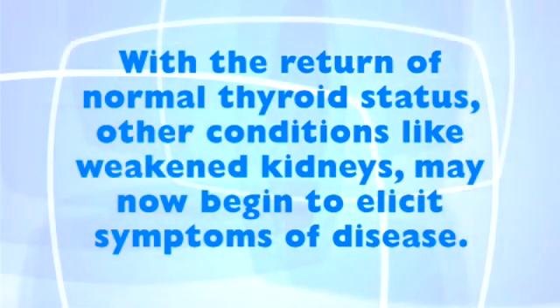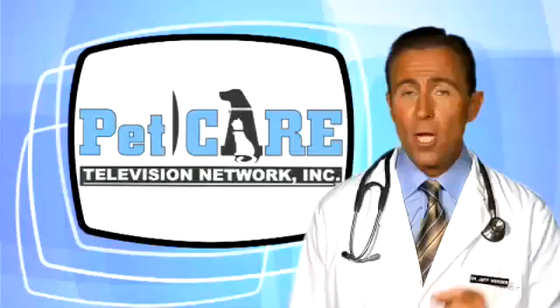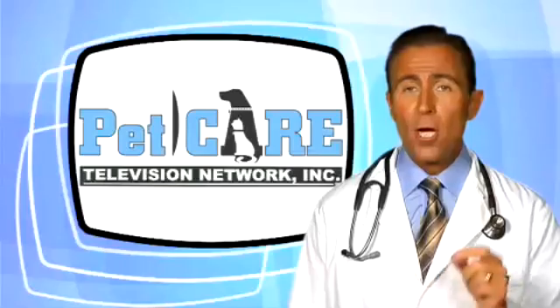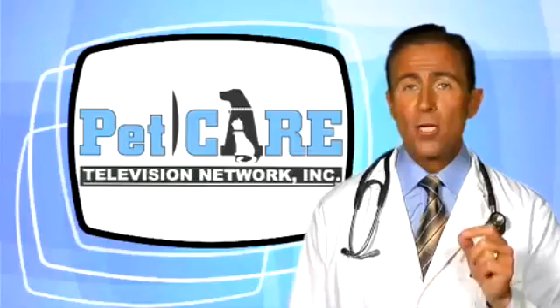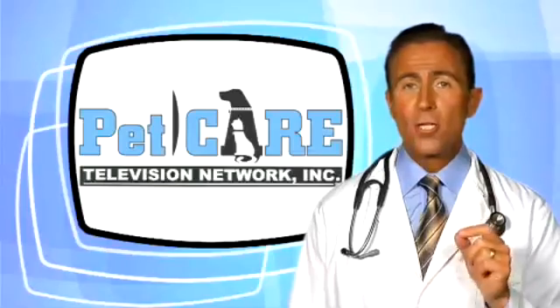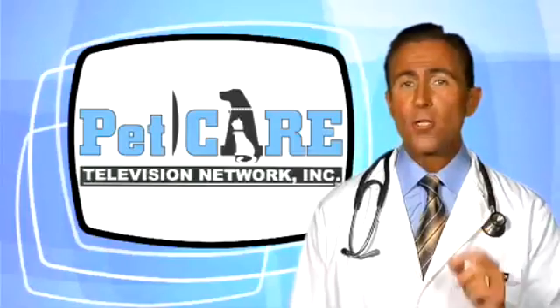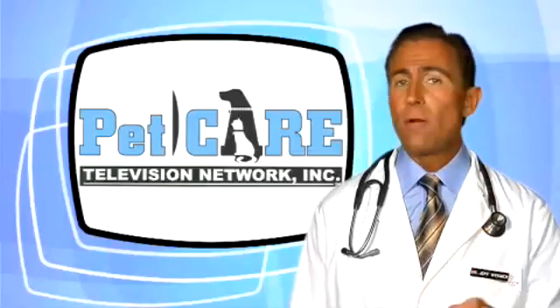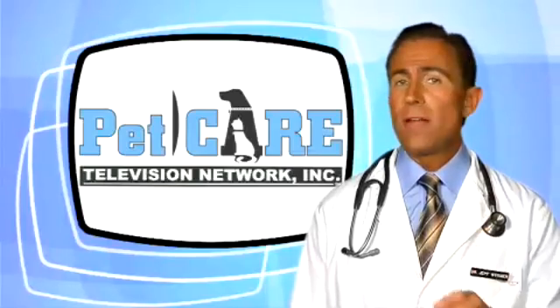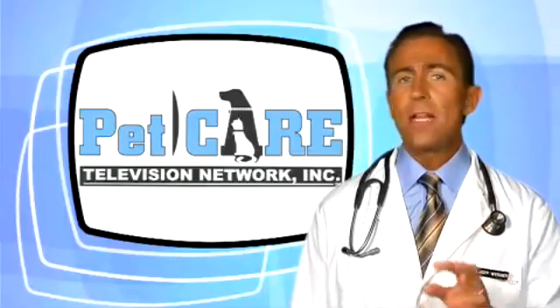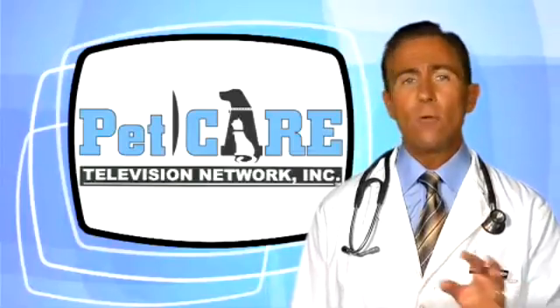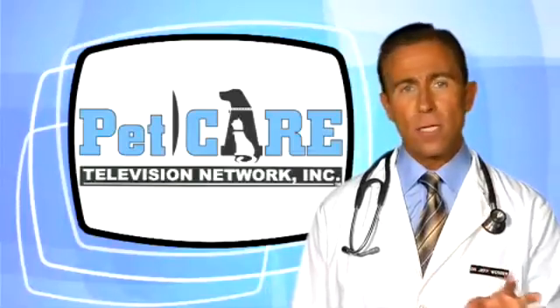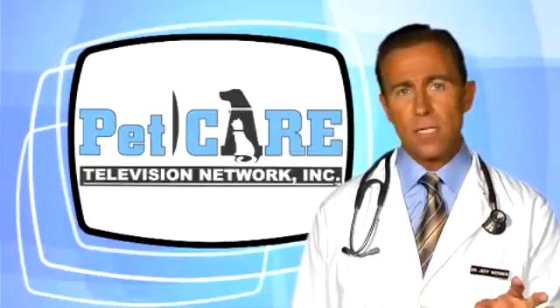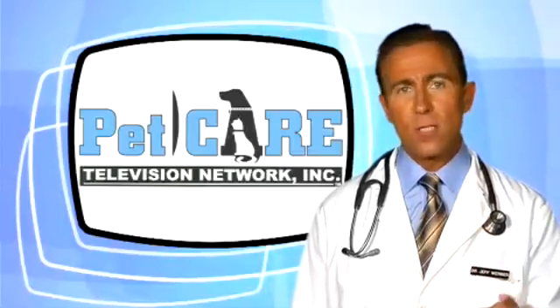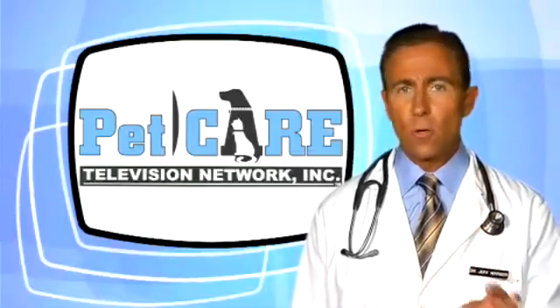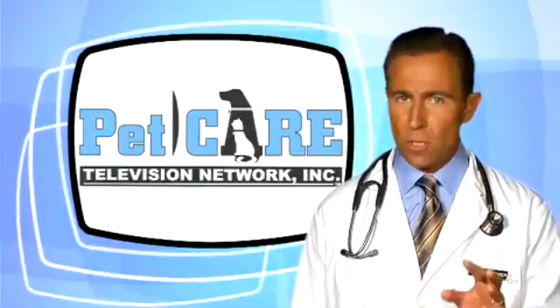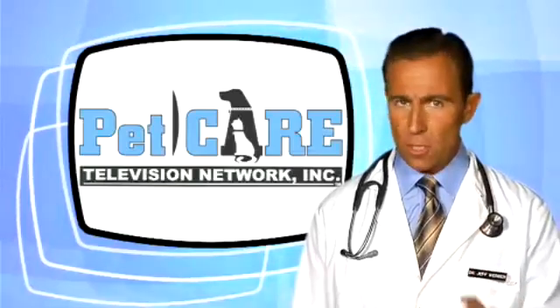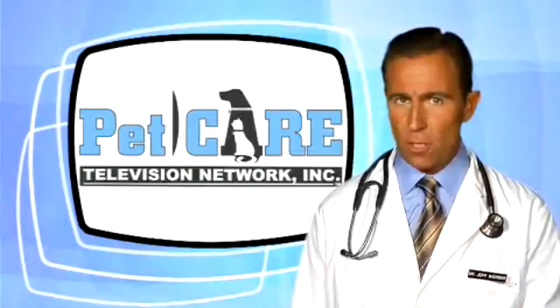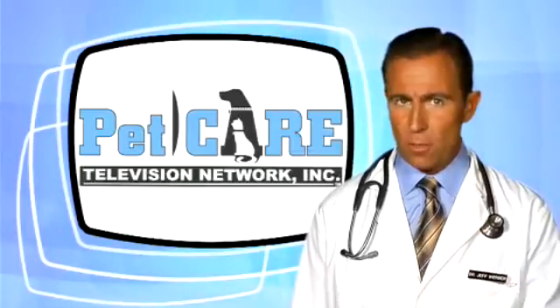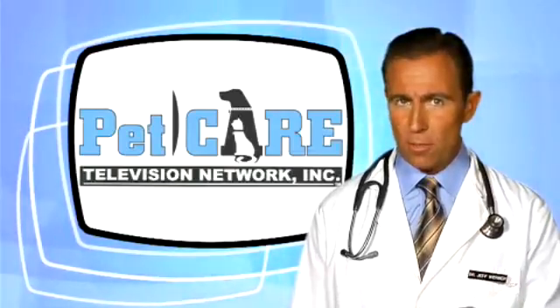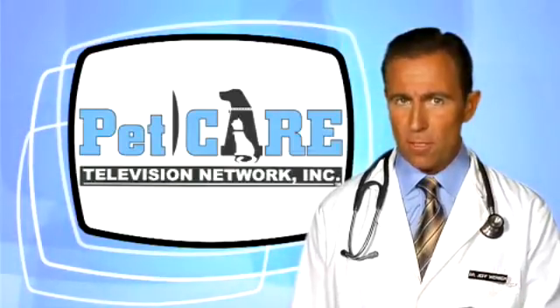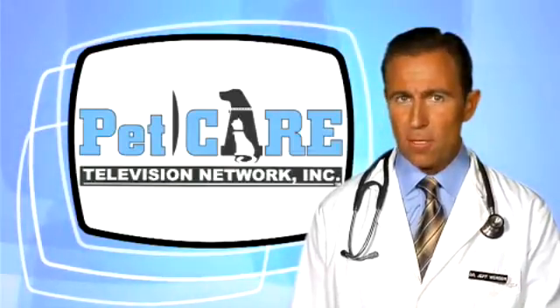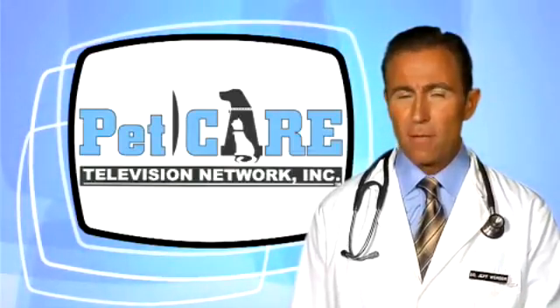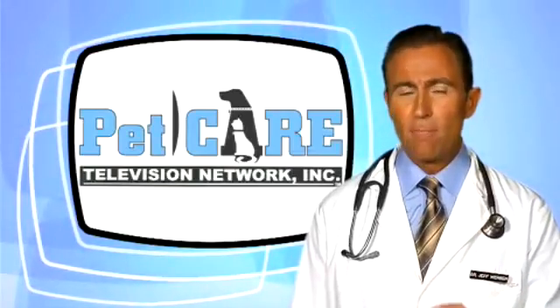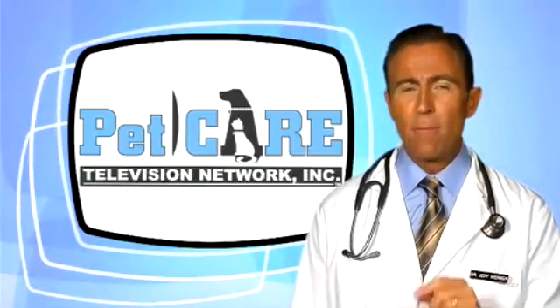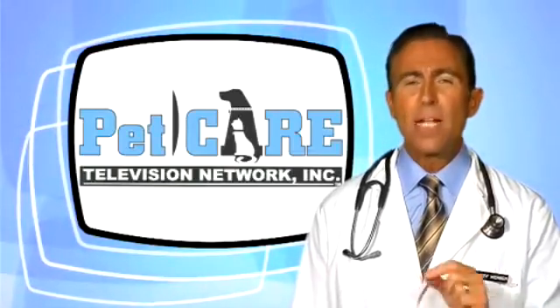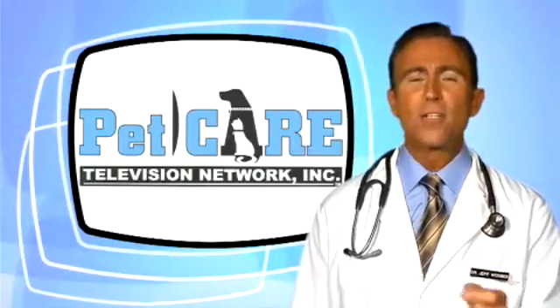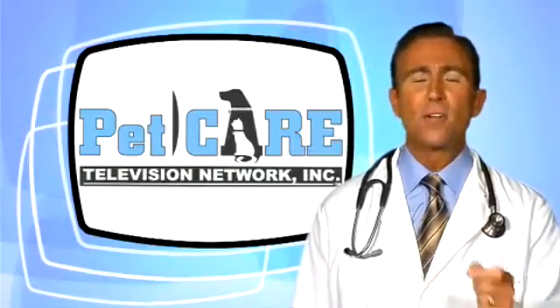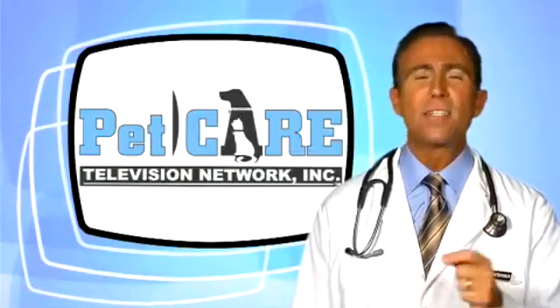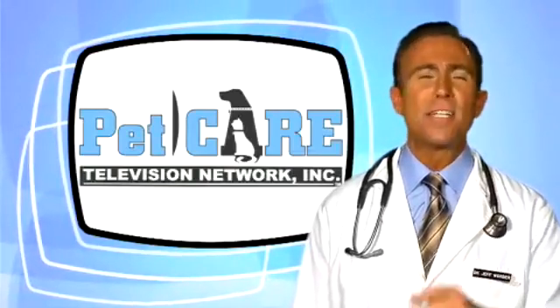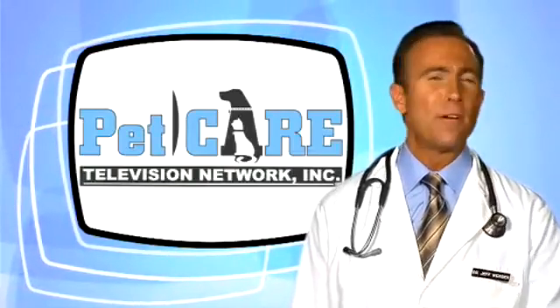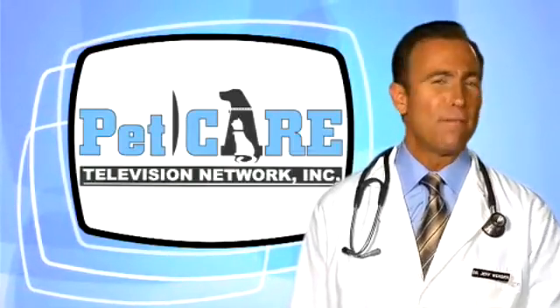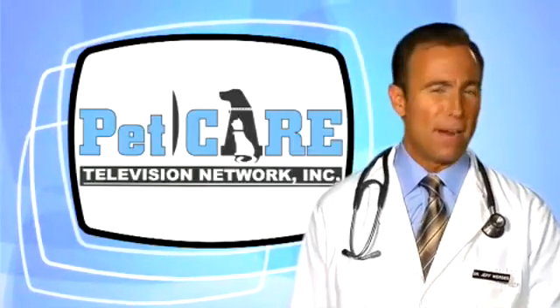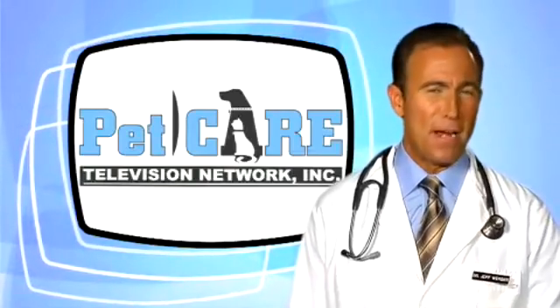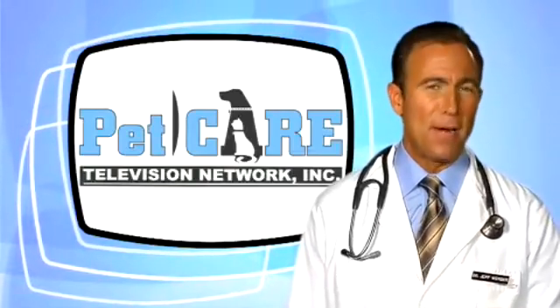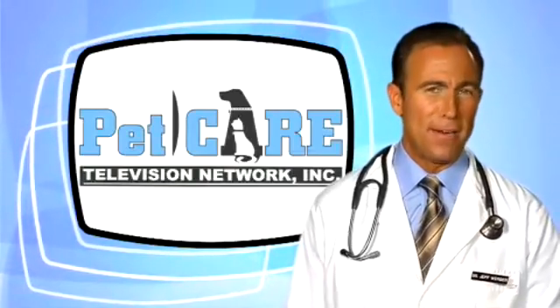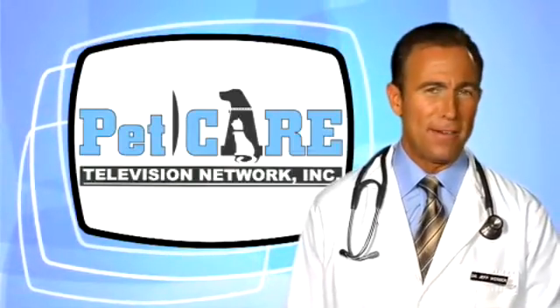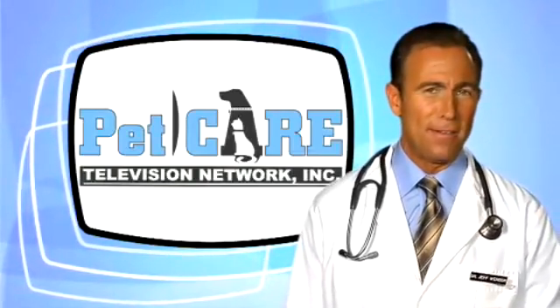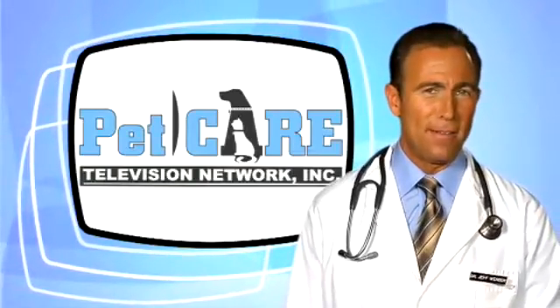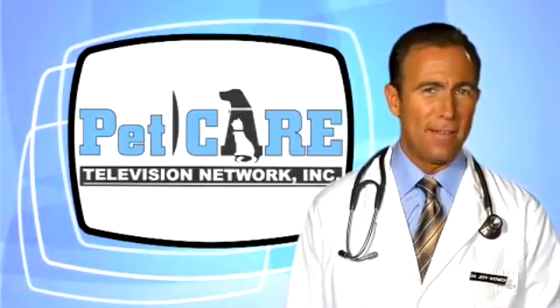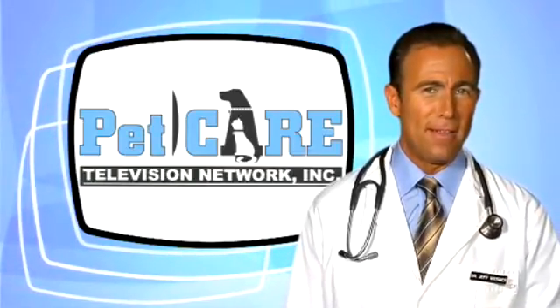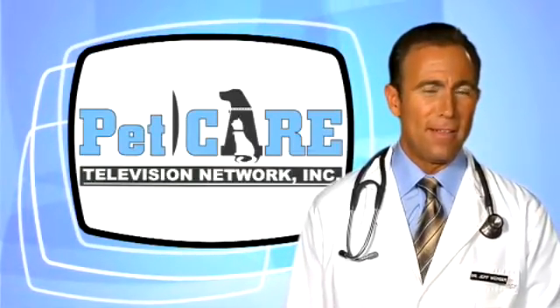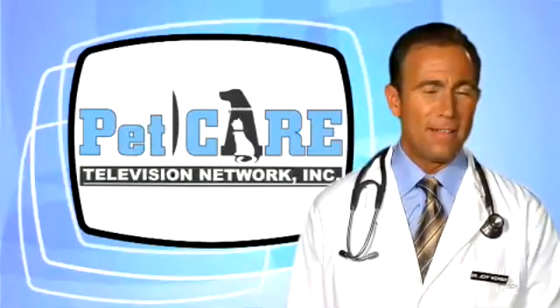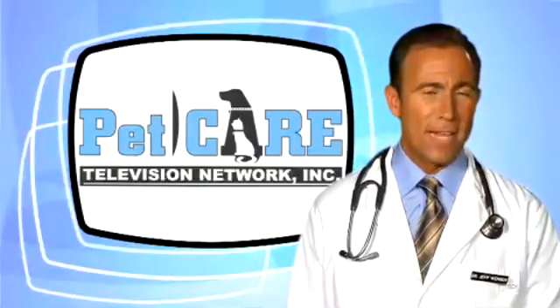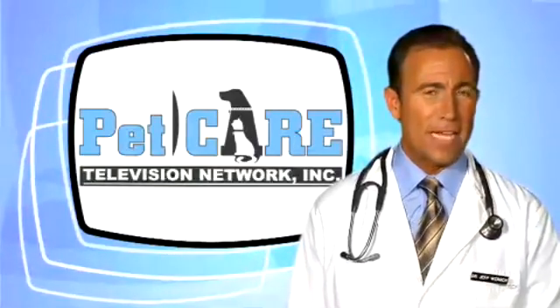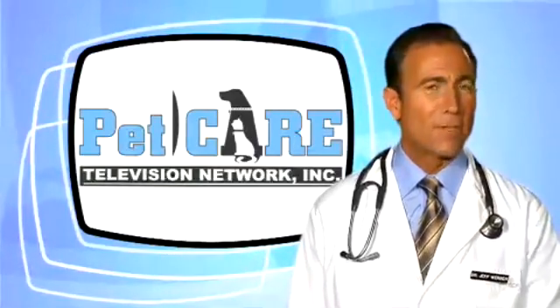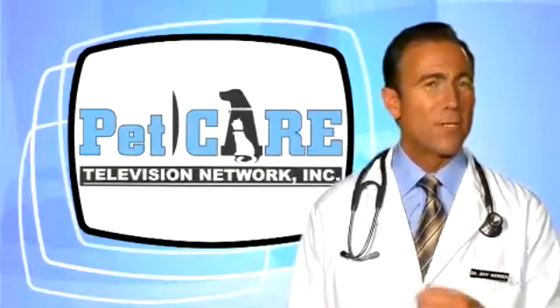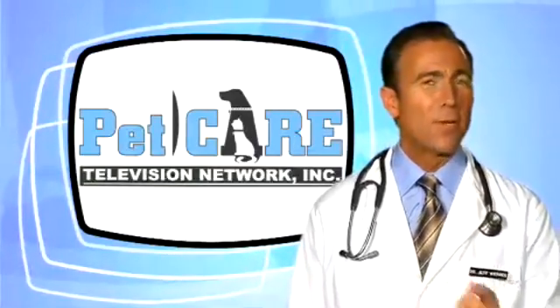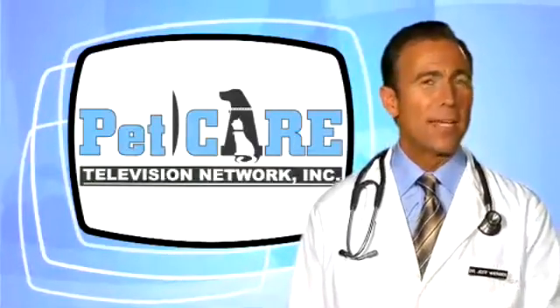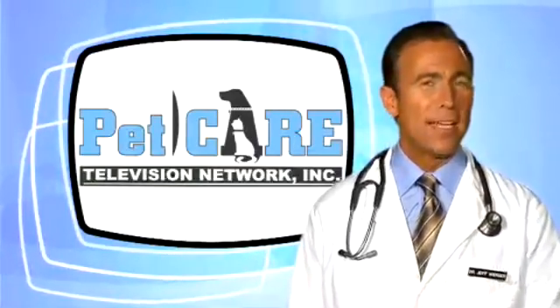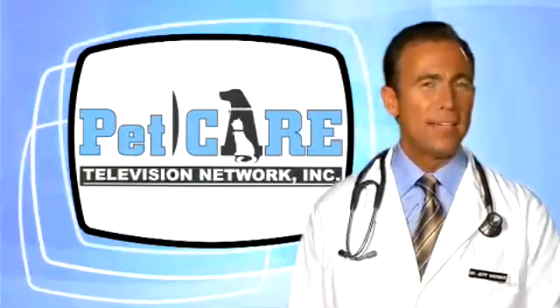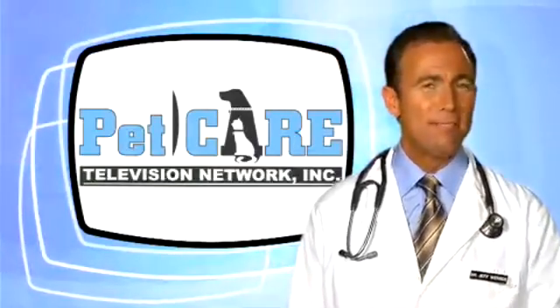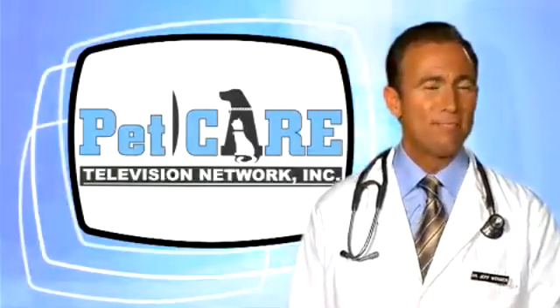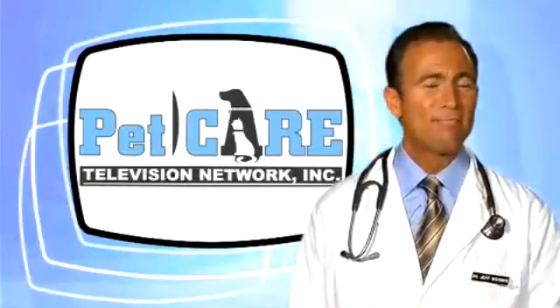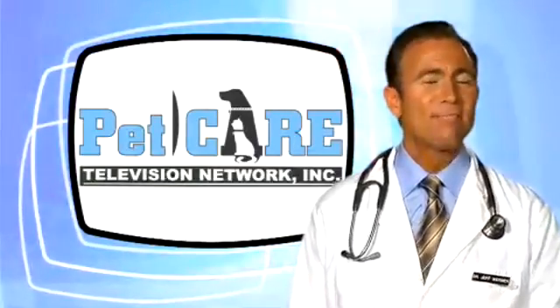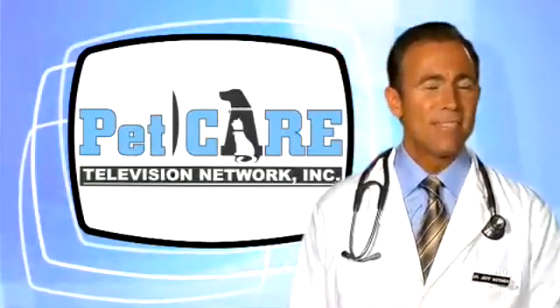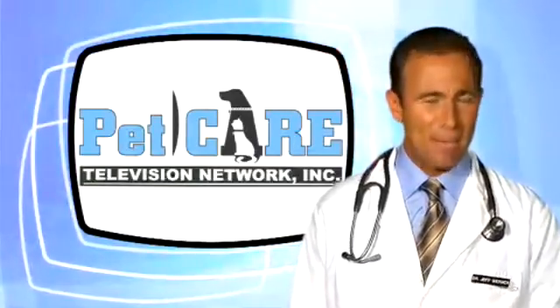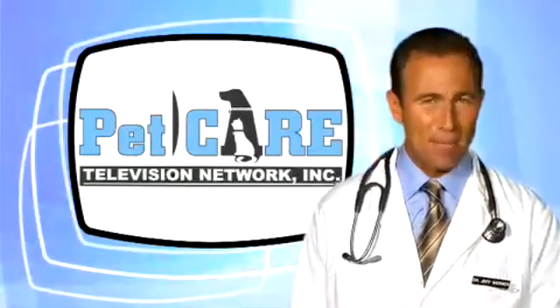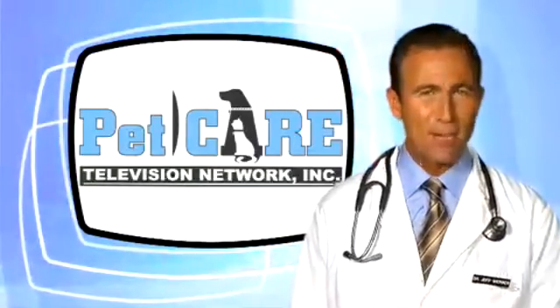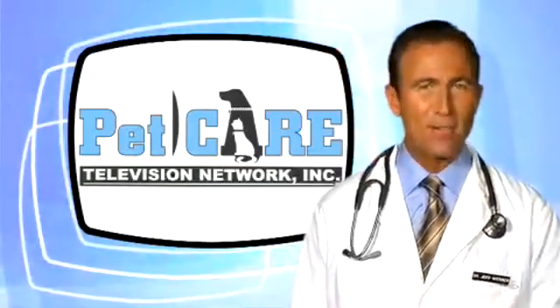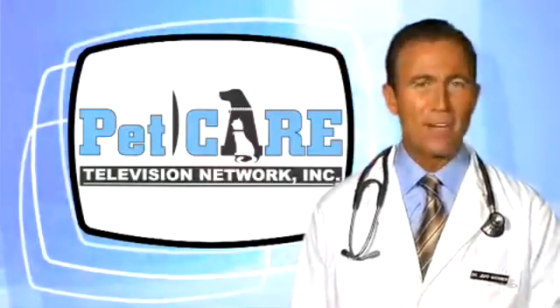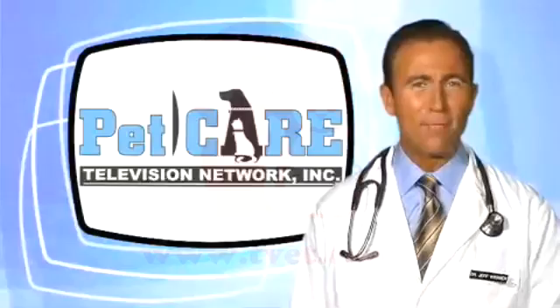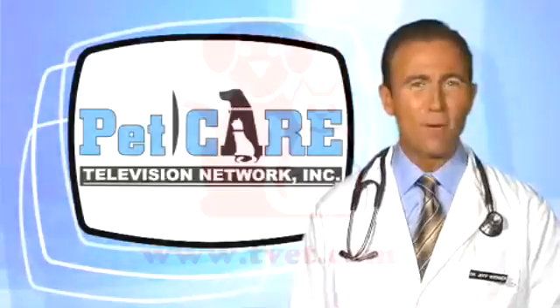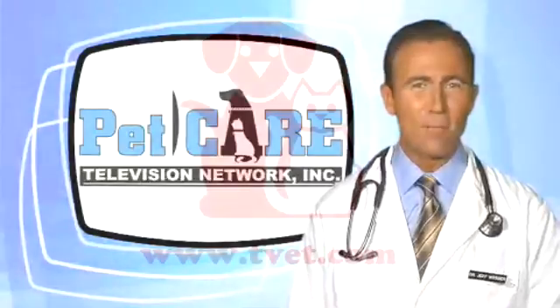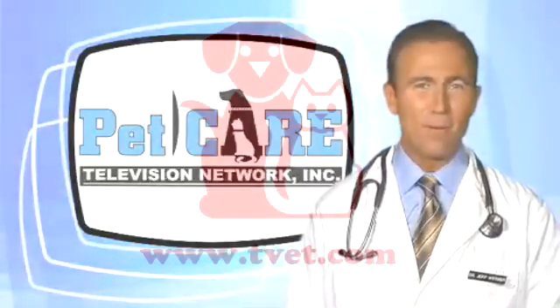Should you have any questions or concerns, make sure to see your veterinarian. Thanks for tuning in. I'm Dr. Jeff Werber.